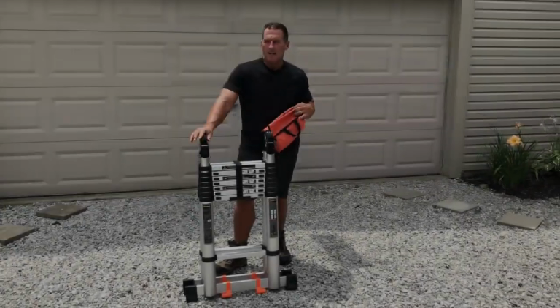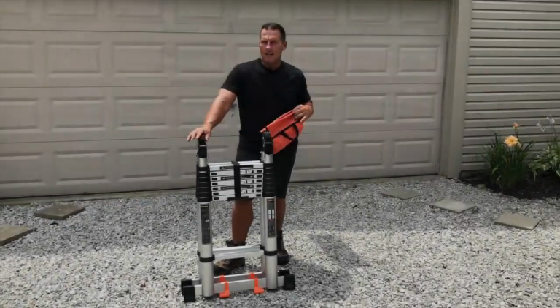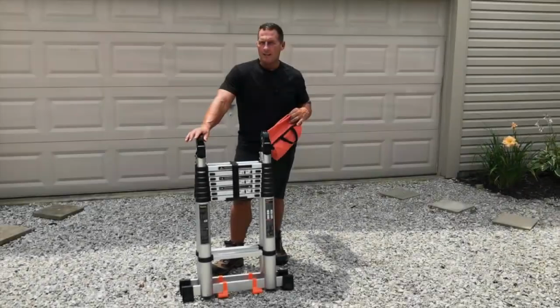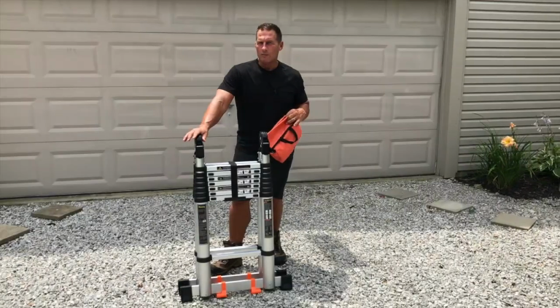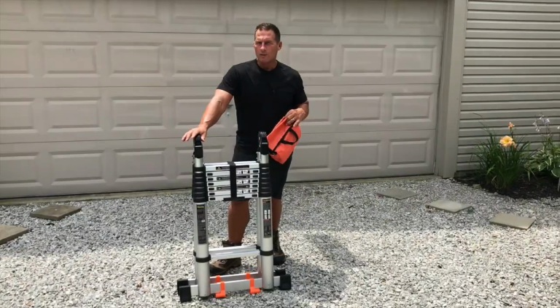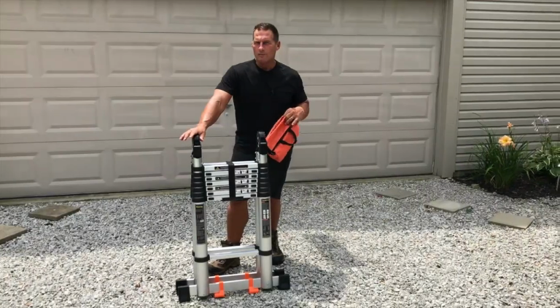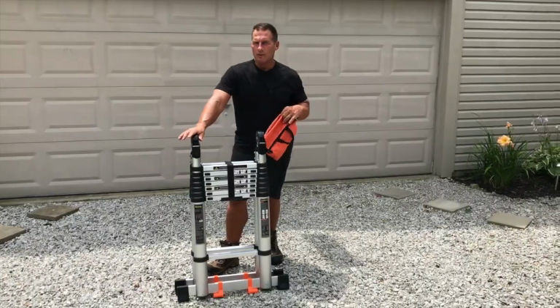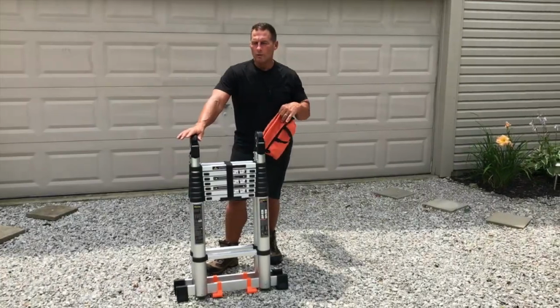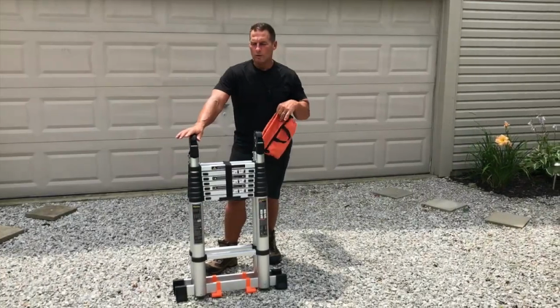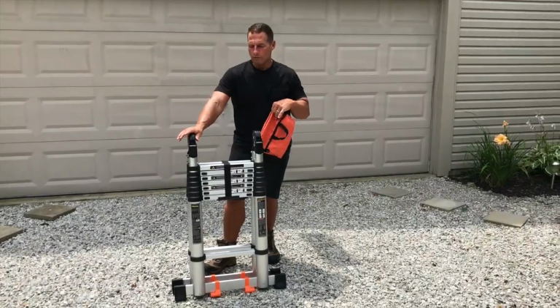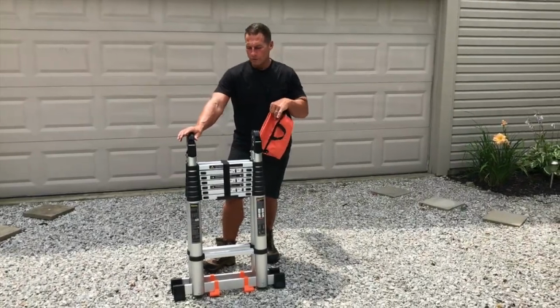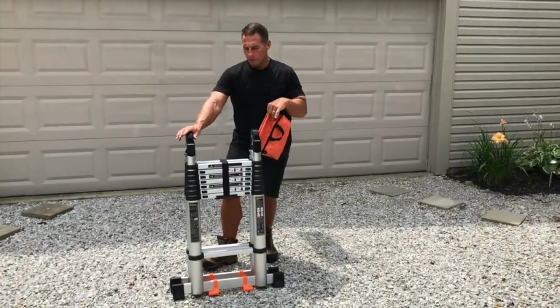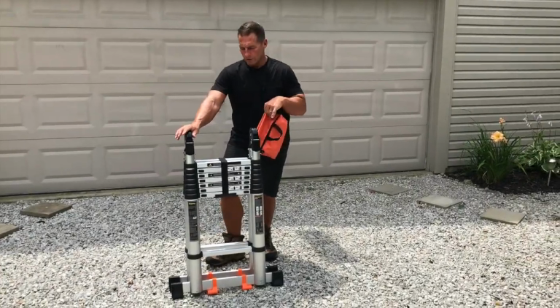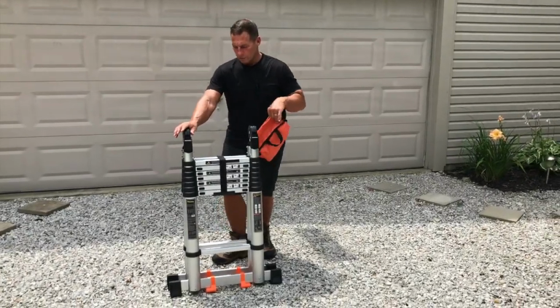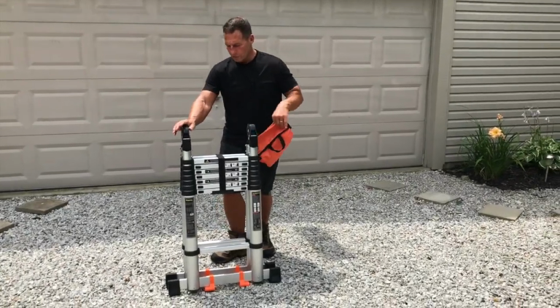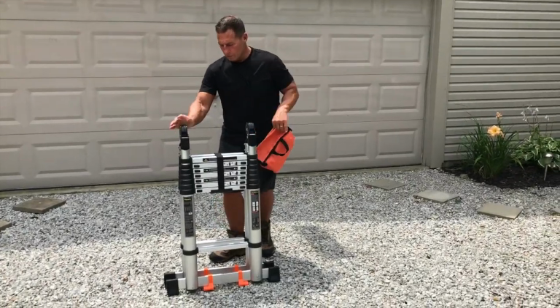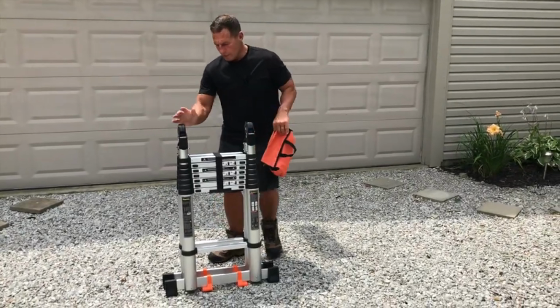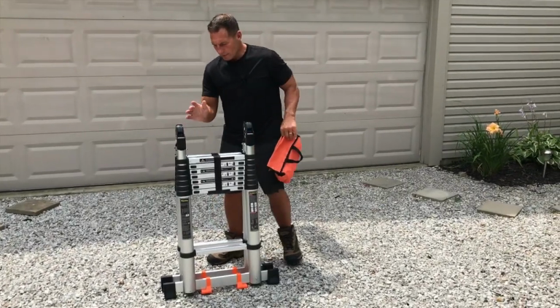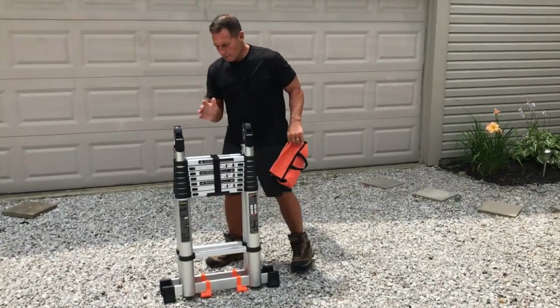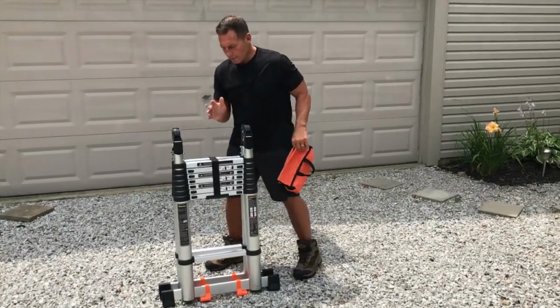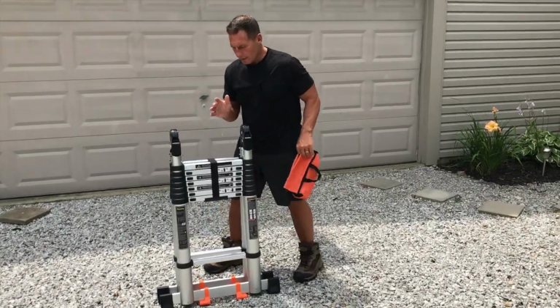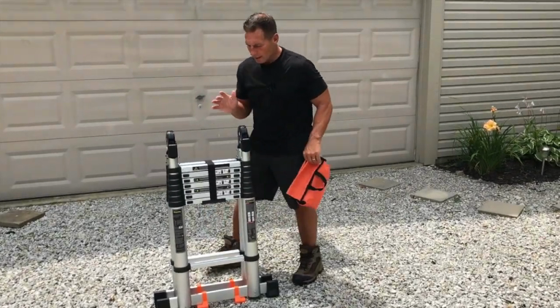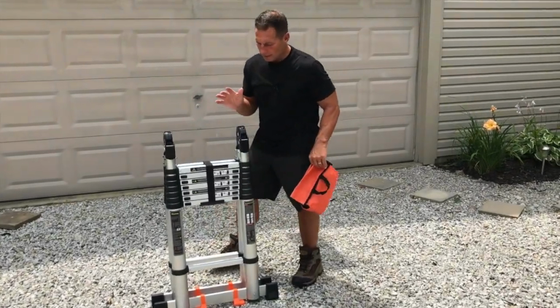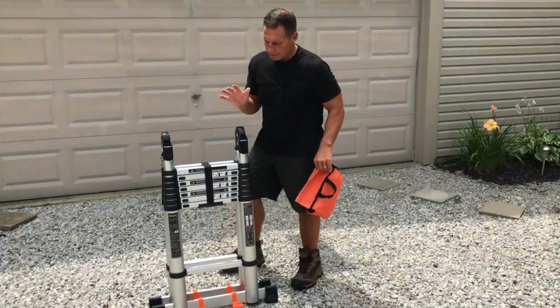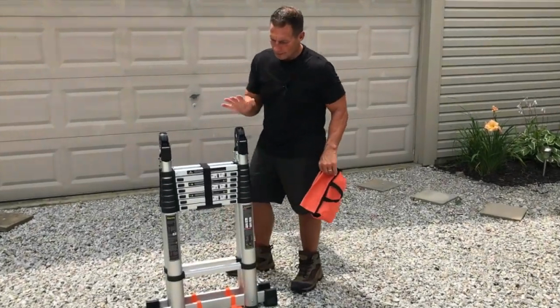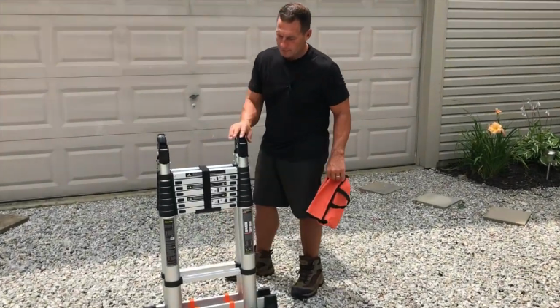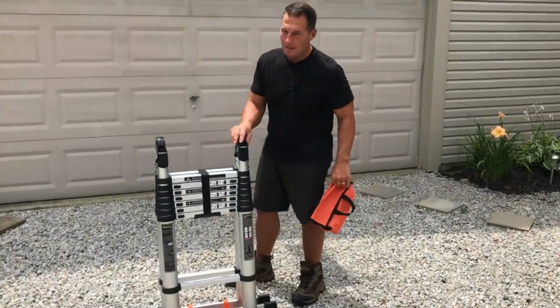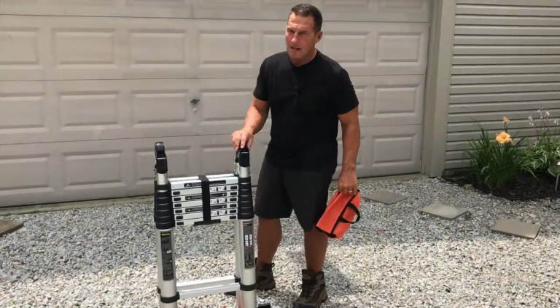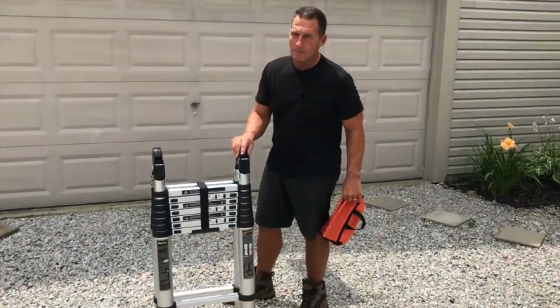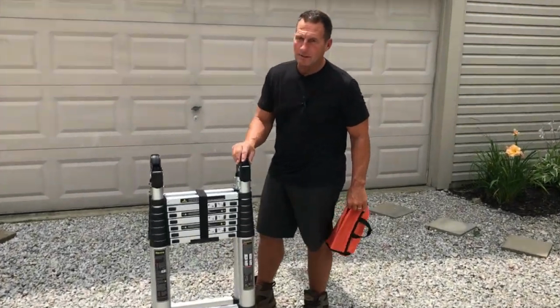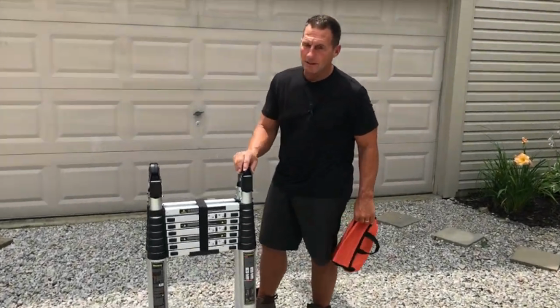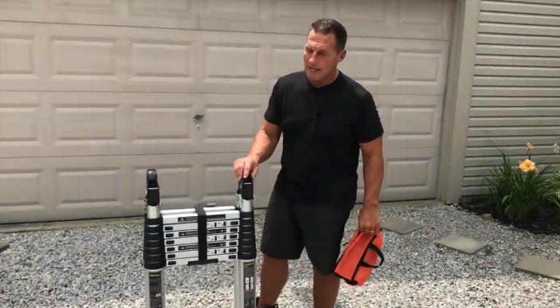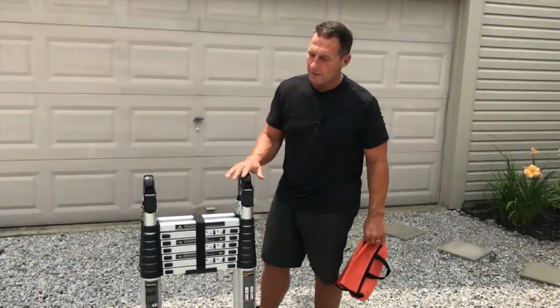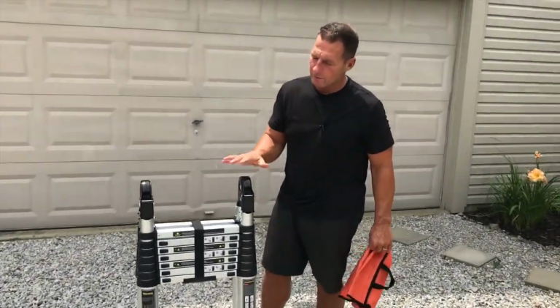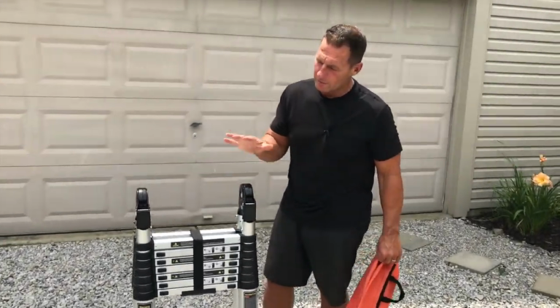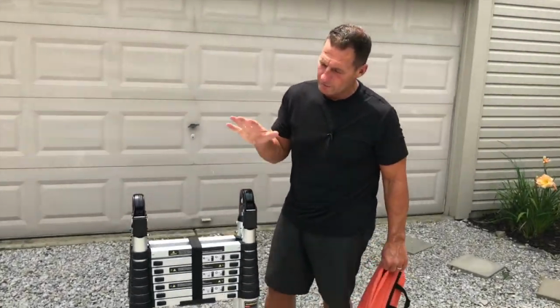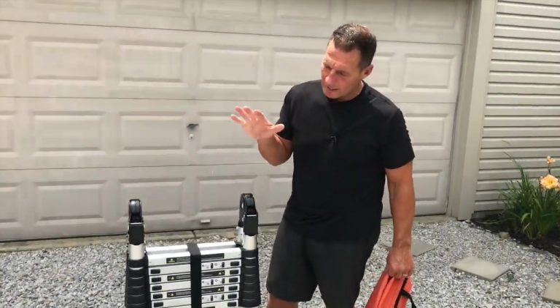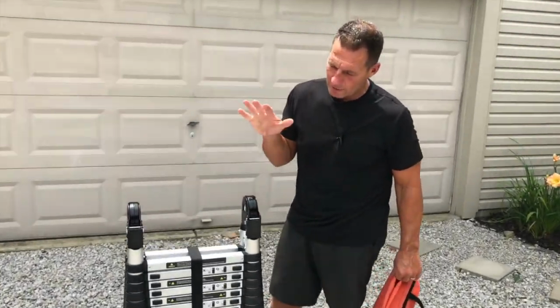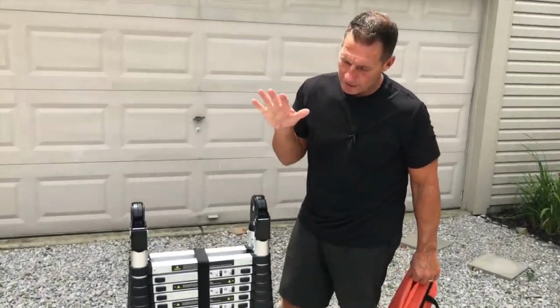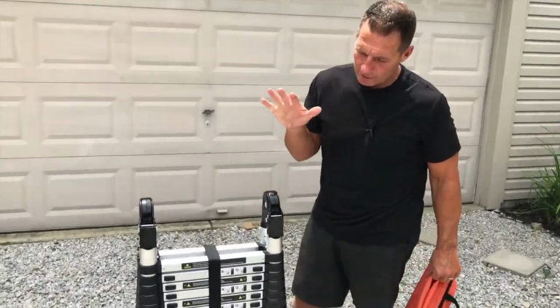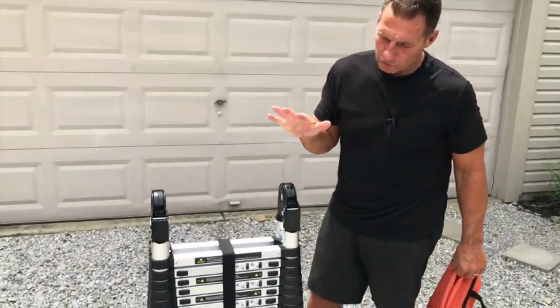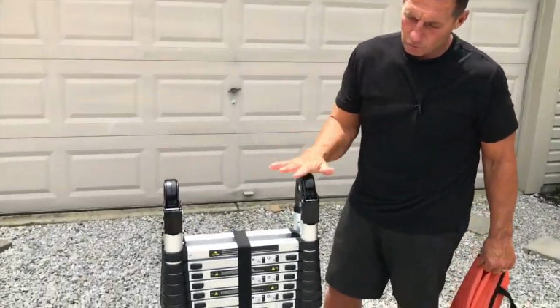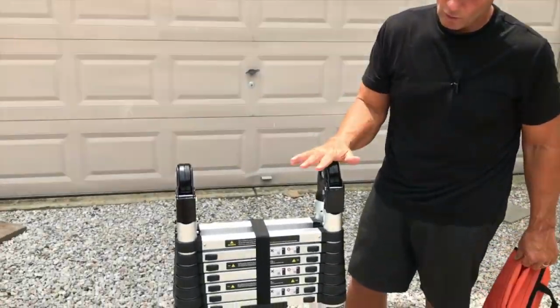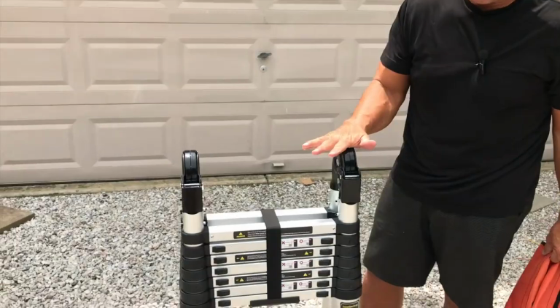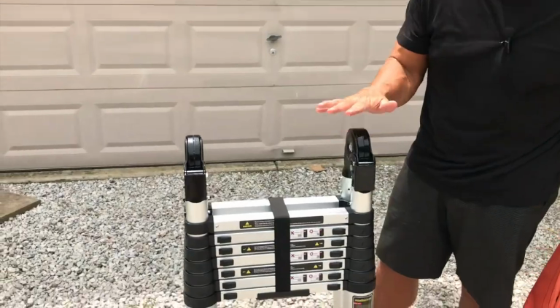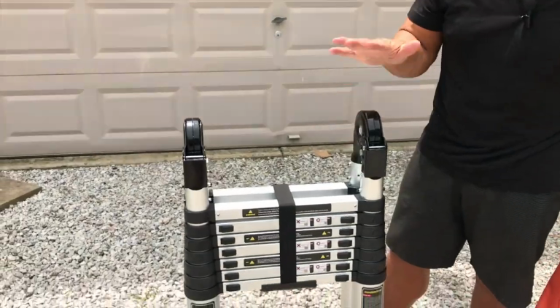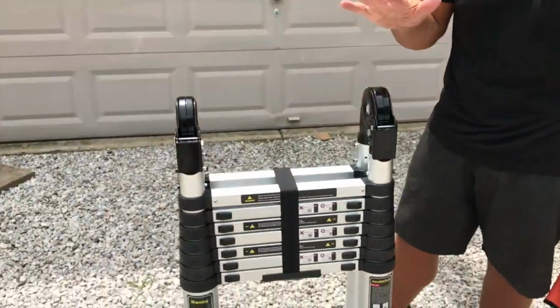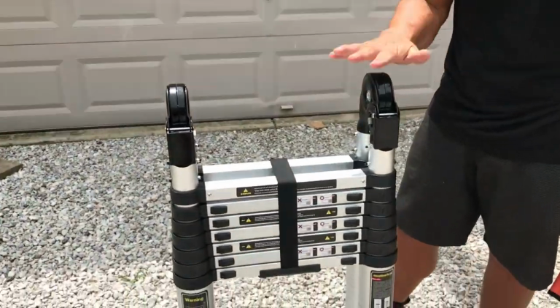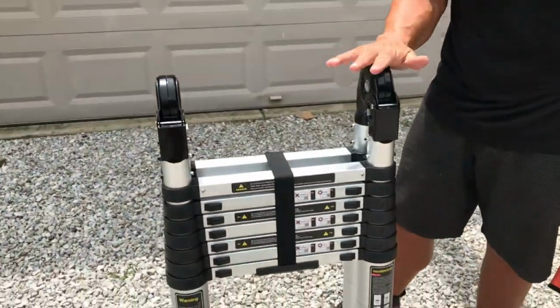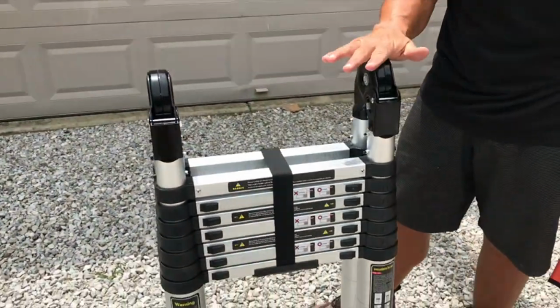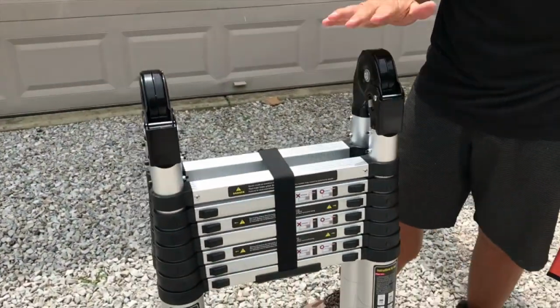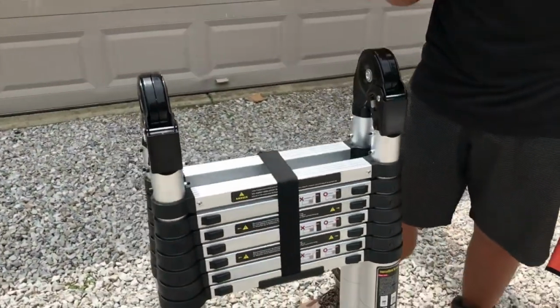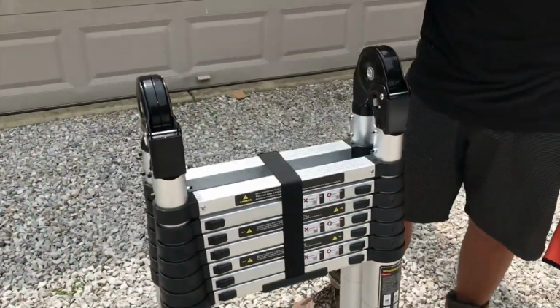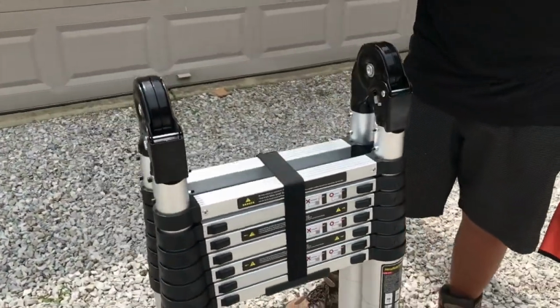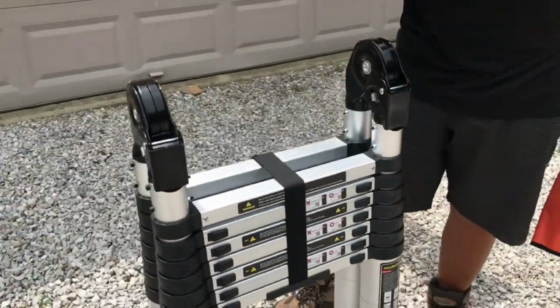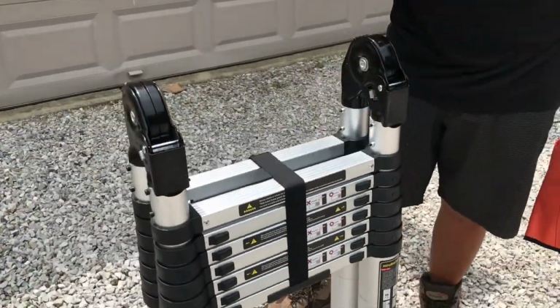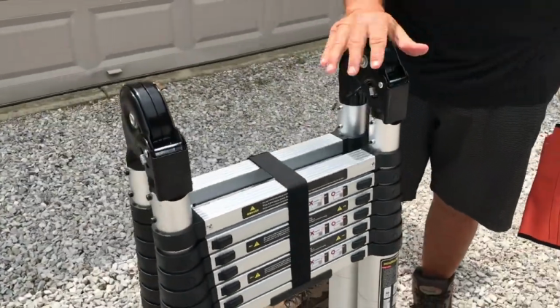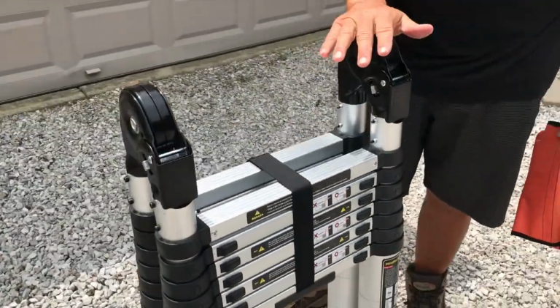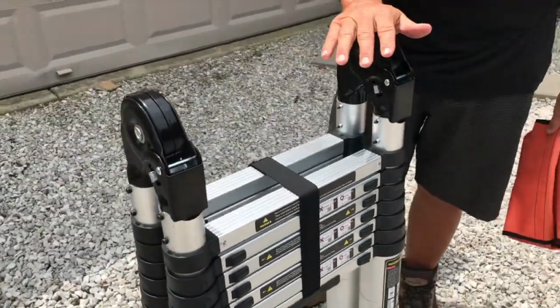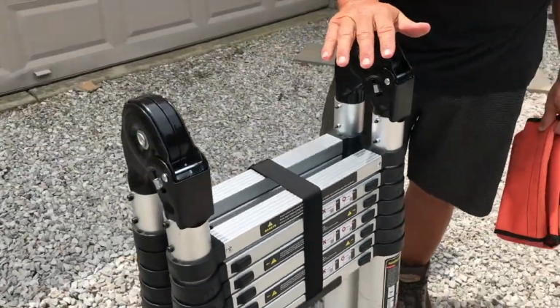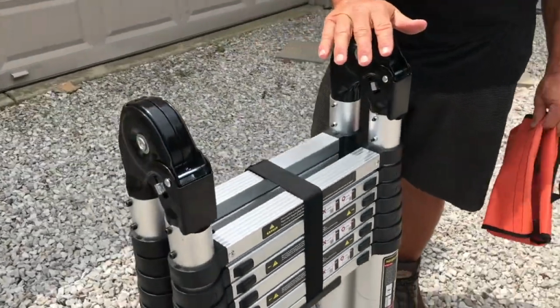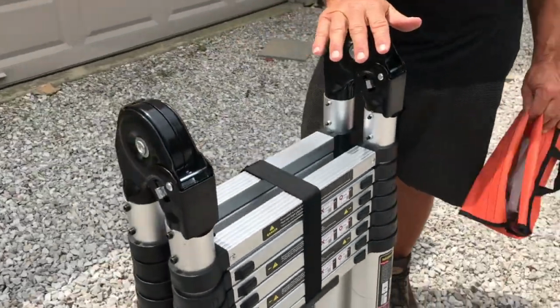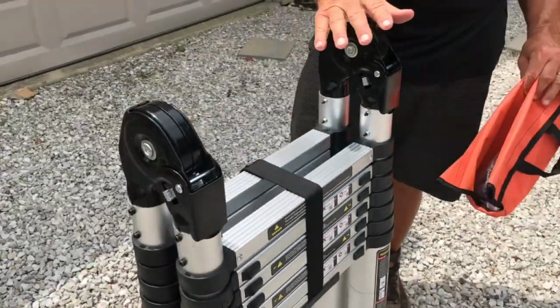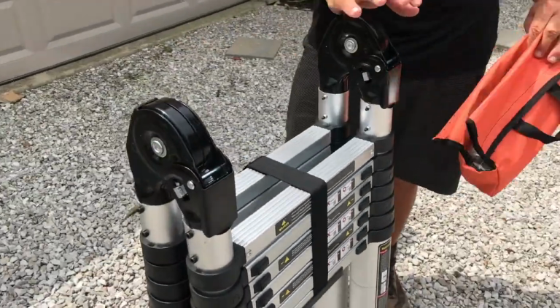I want to give you a quick review on this NuNet telescopic ladder. This is actually a 20-foot telescopic ladder.